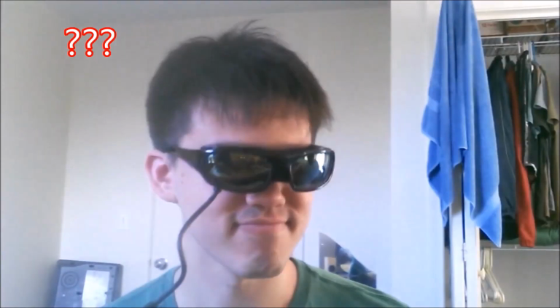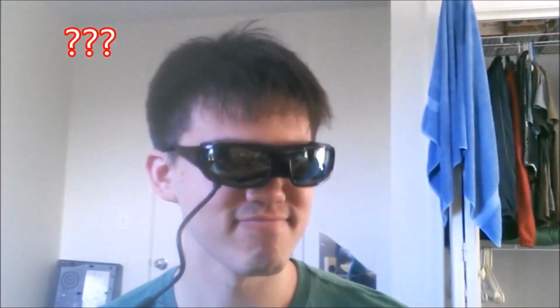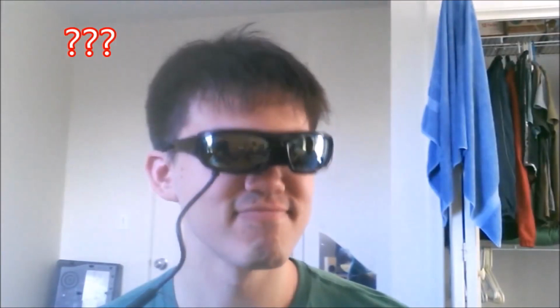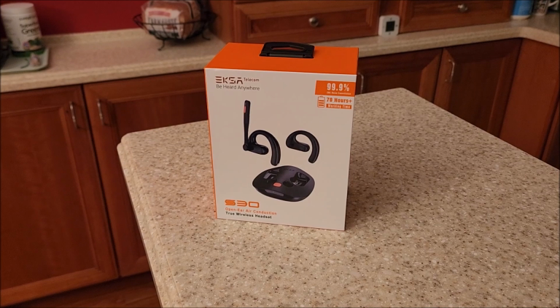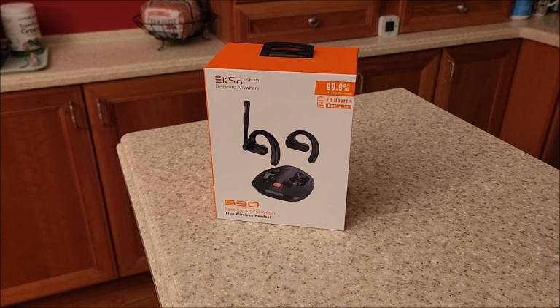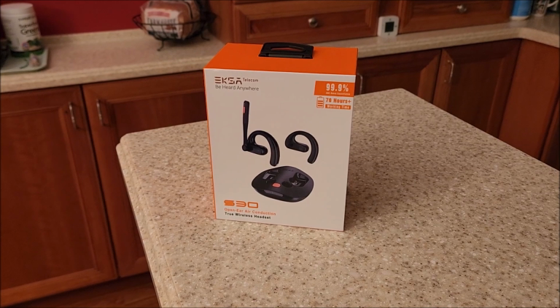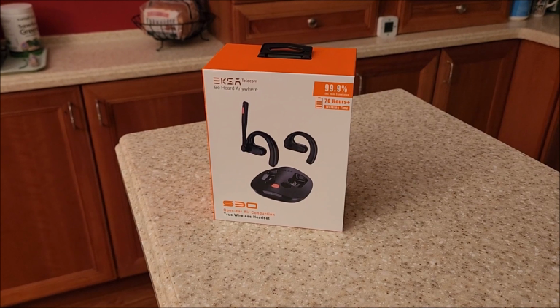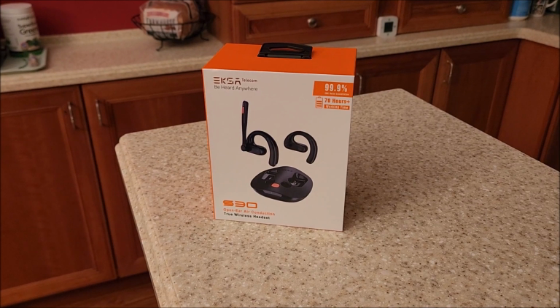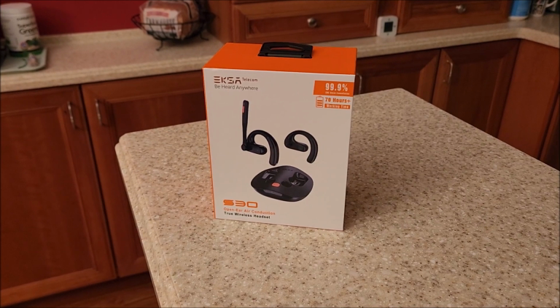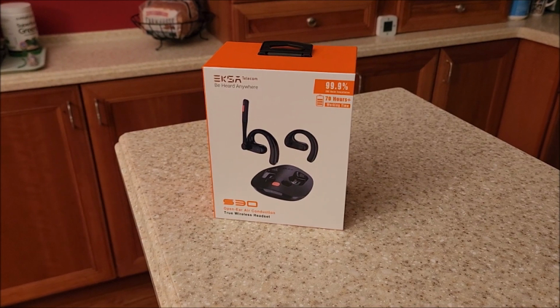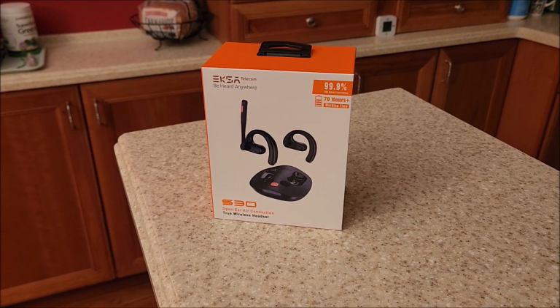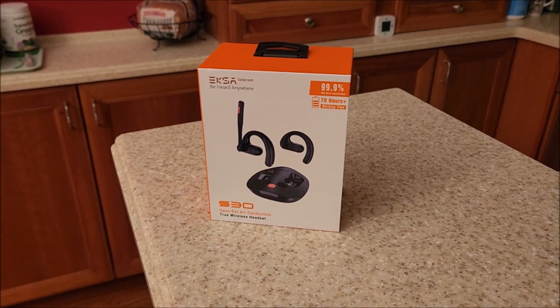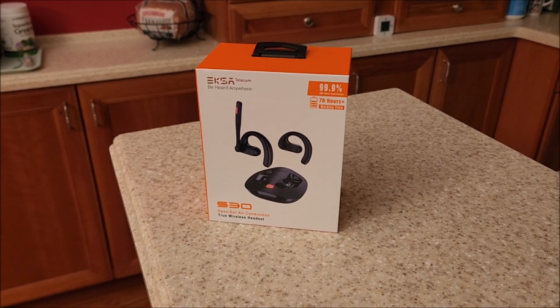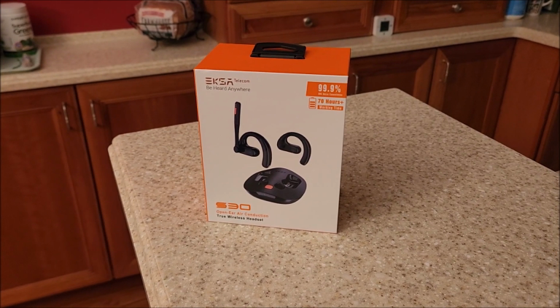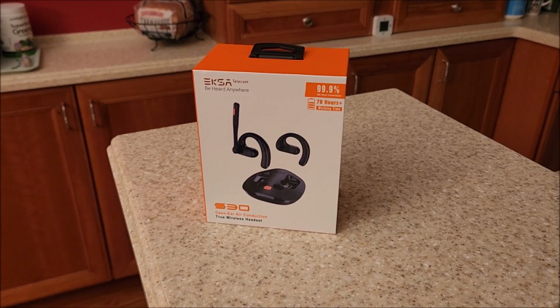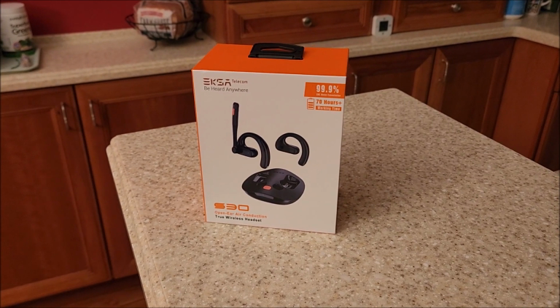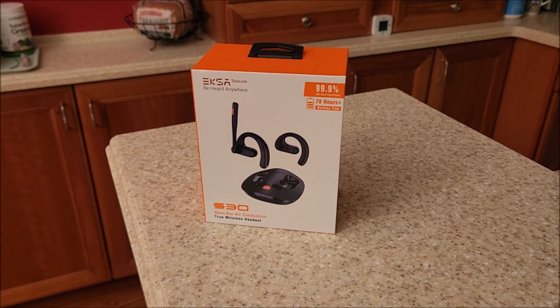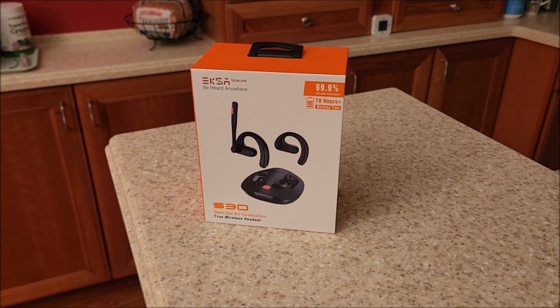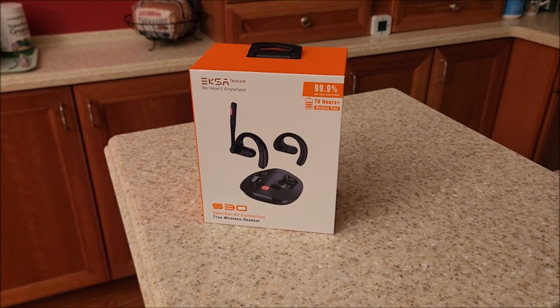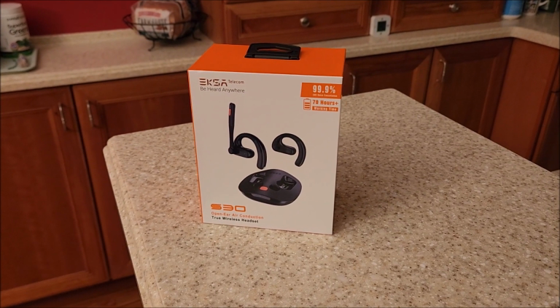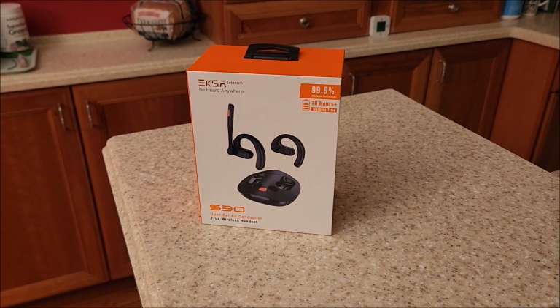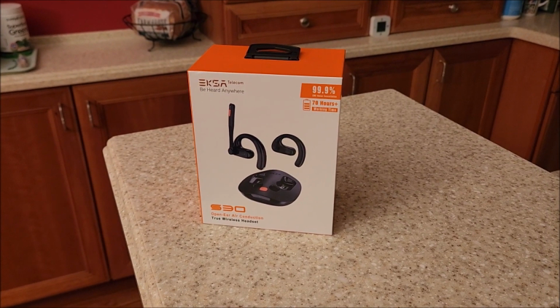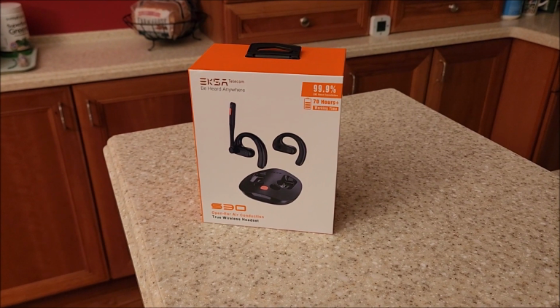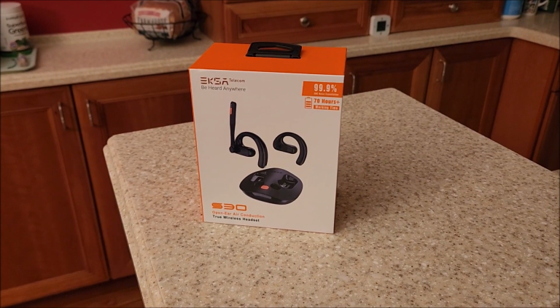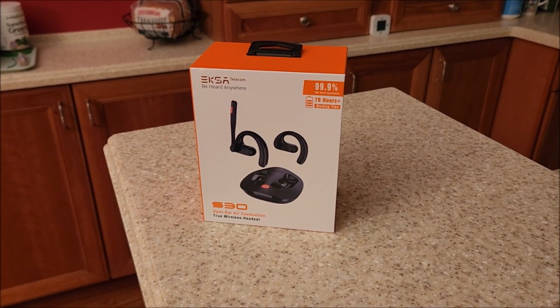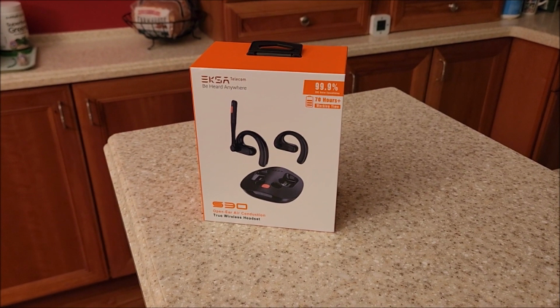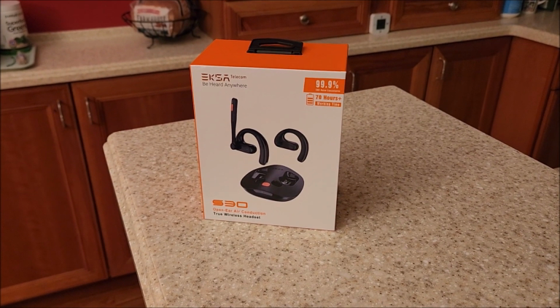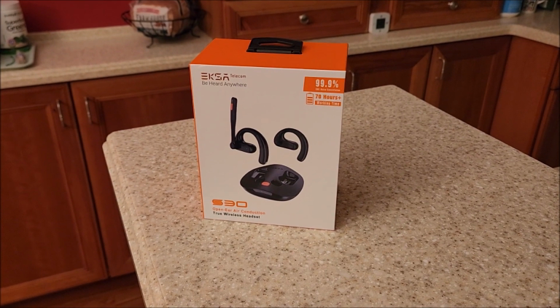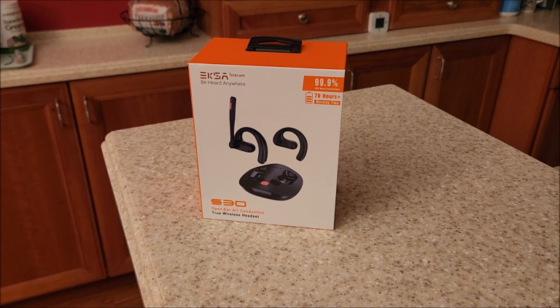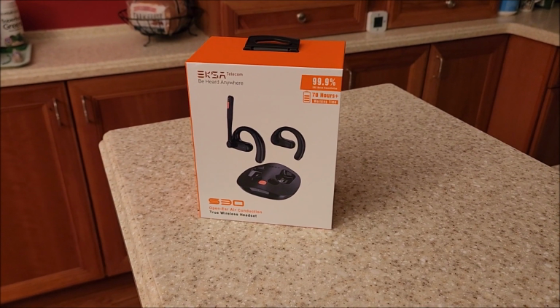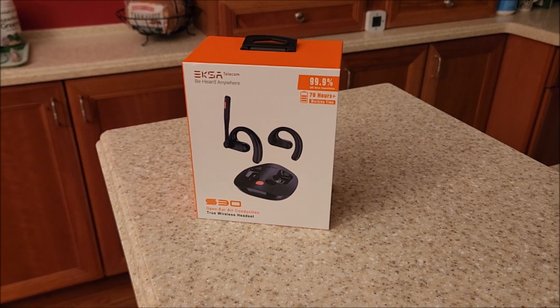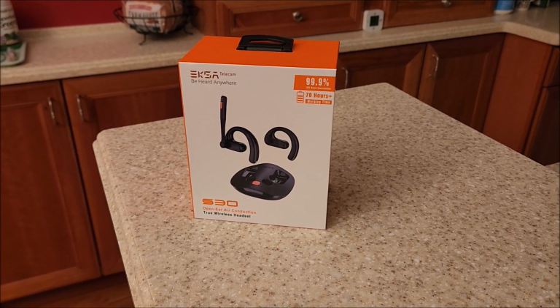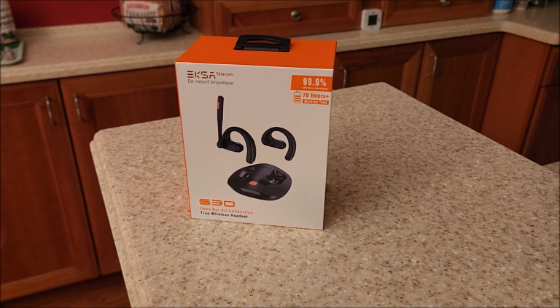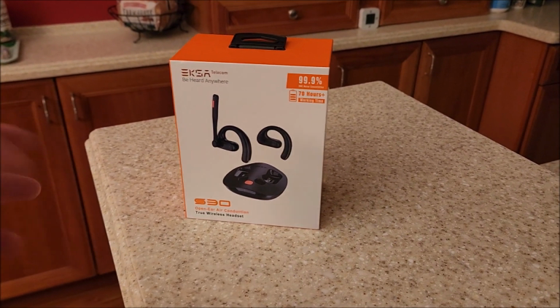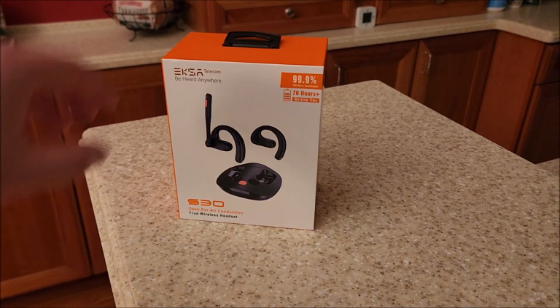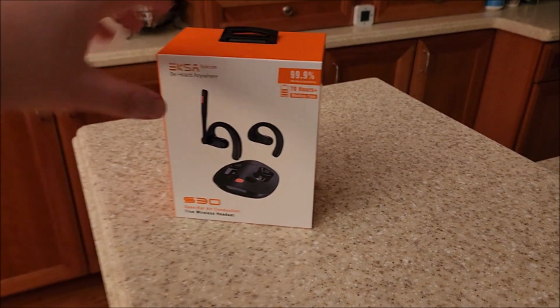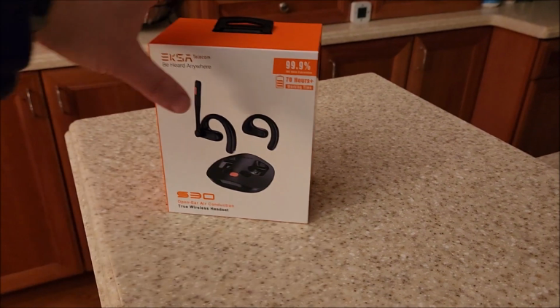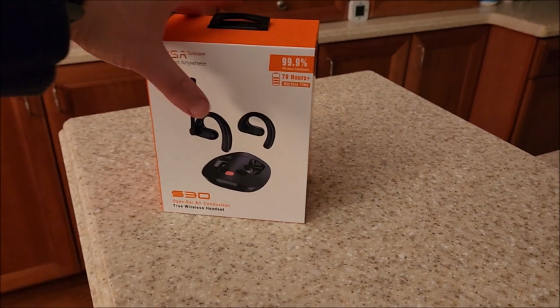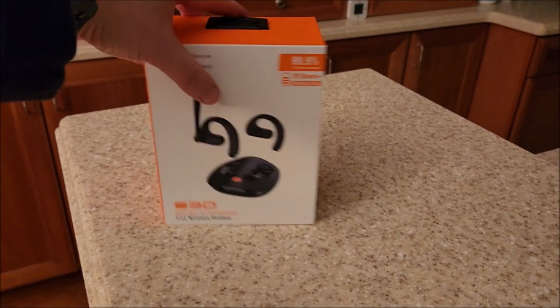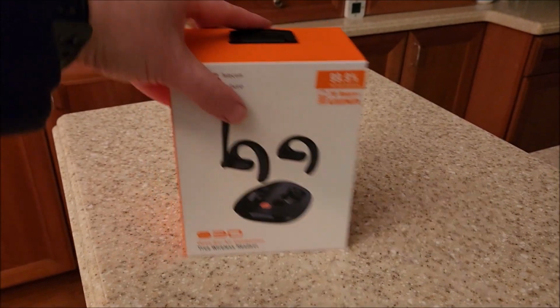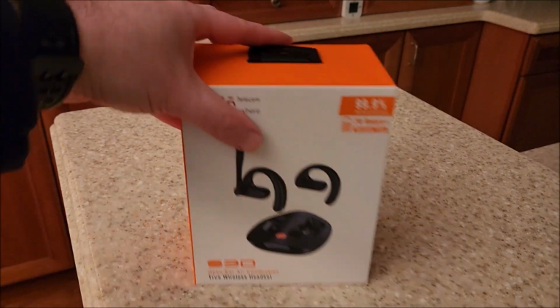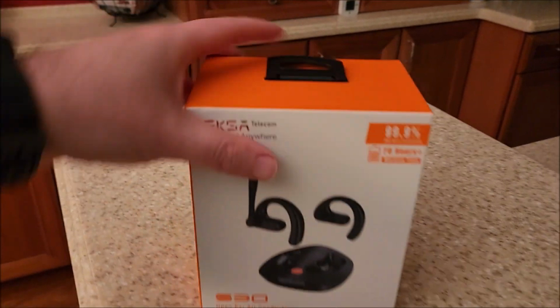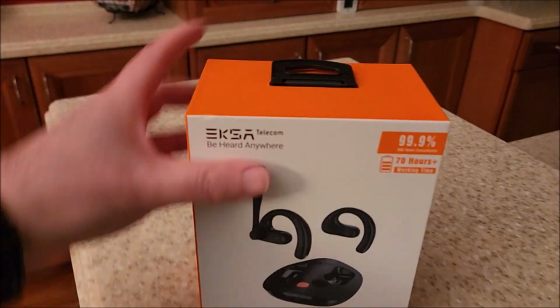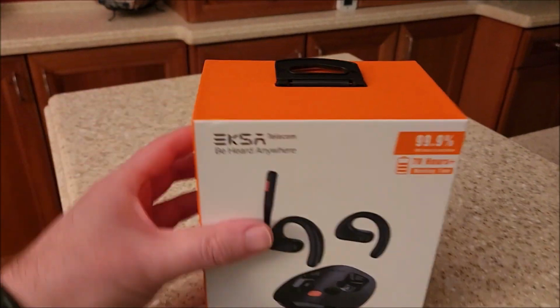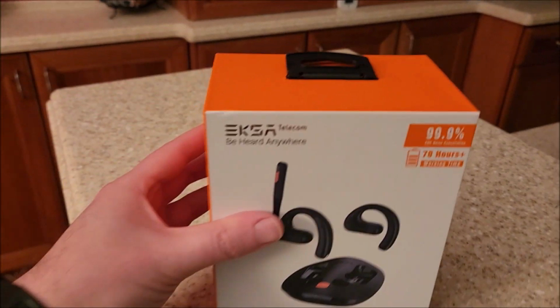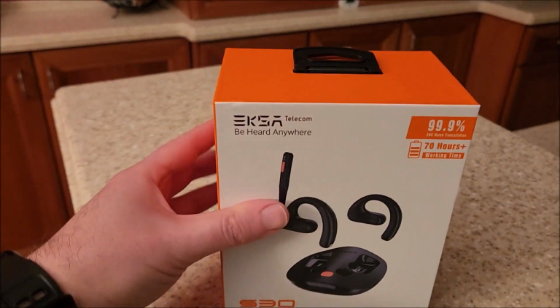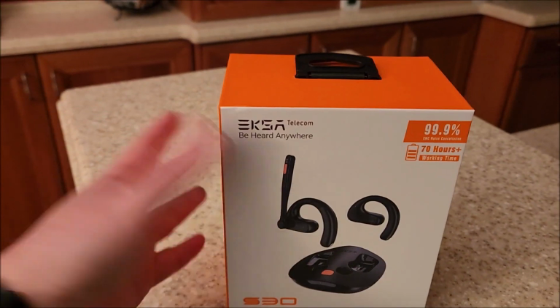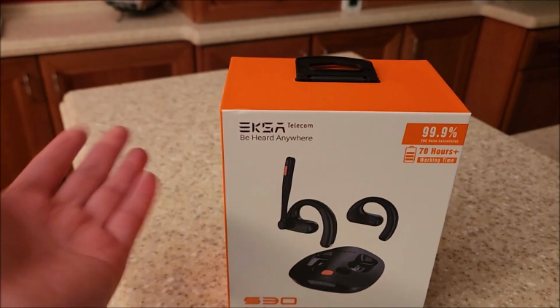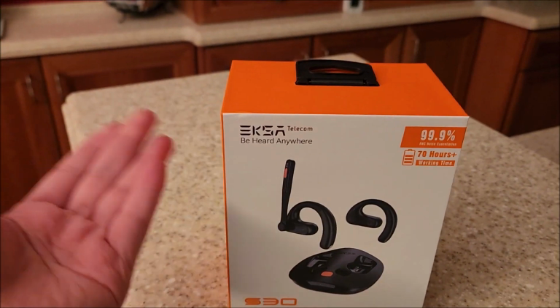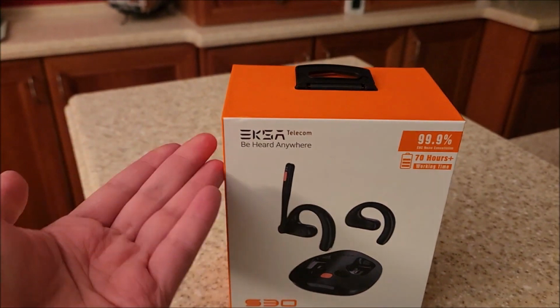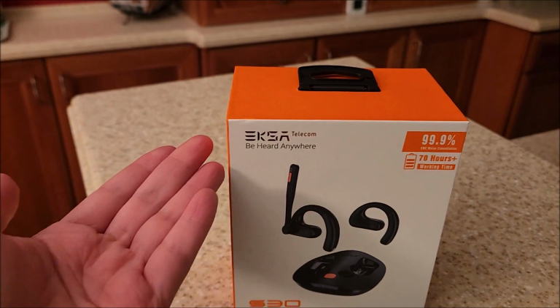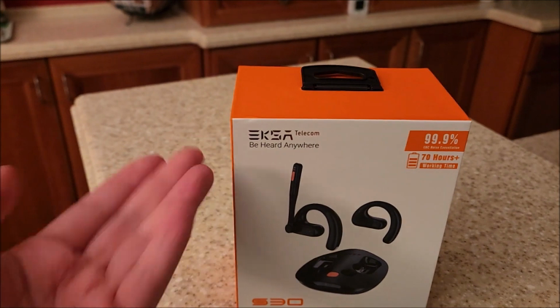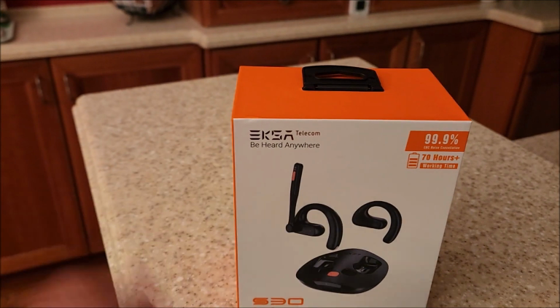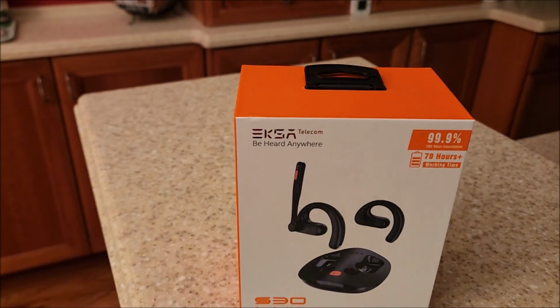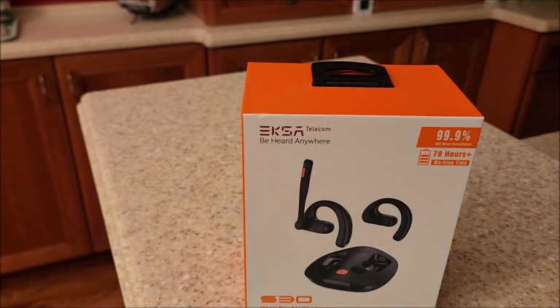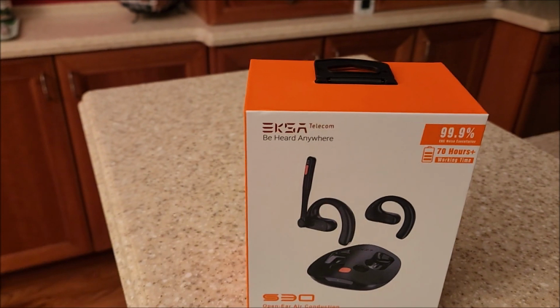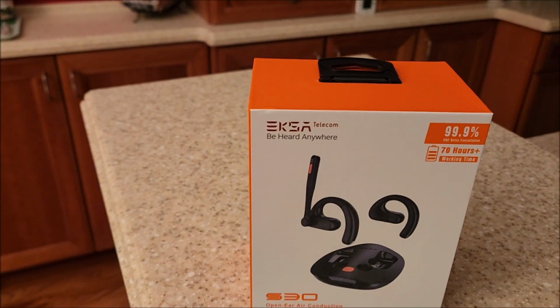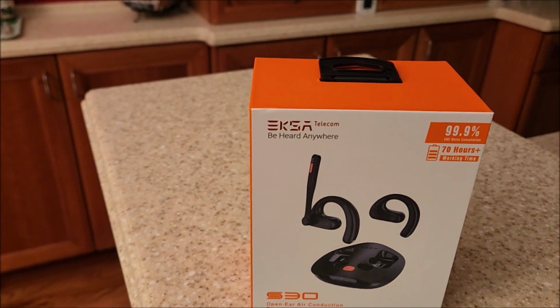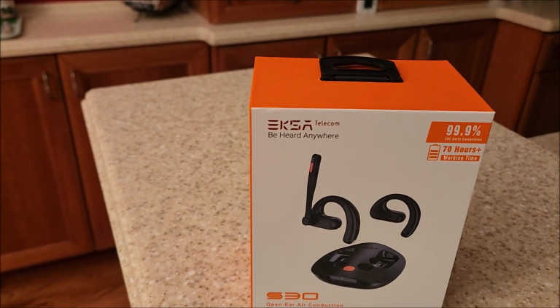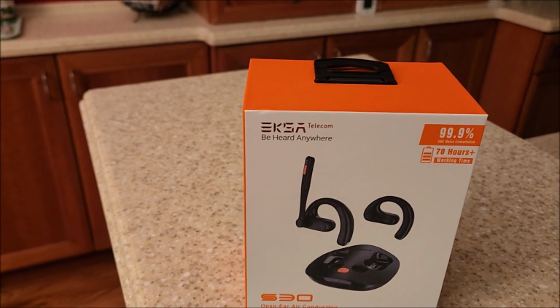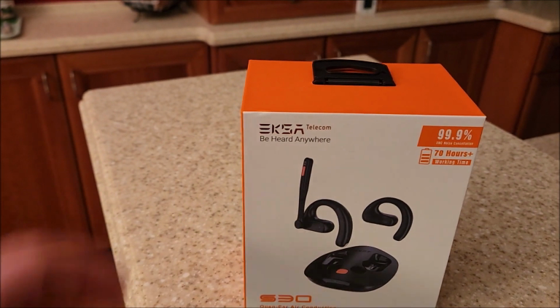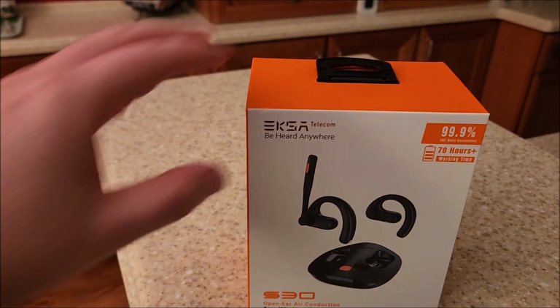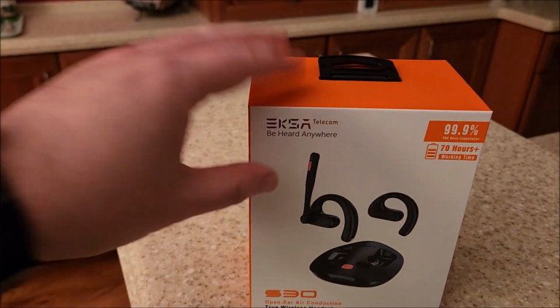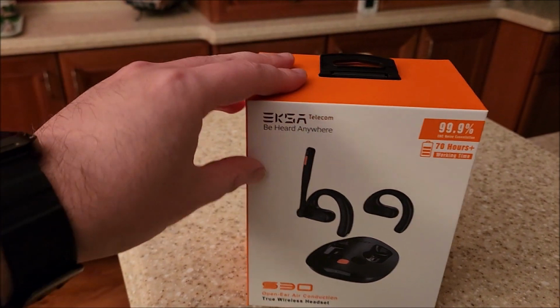Hey there YouTube, this is SJM4306 back with another video. This time it's another review from EXA Telecom.